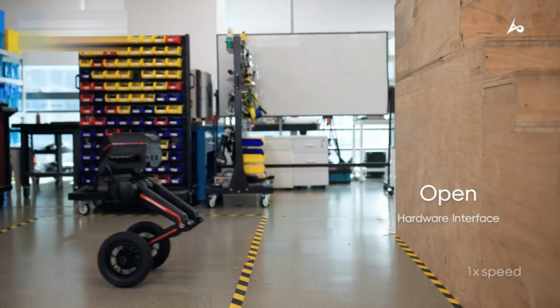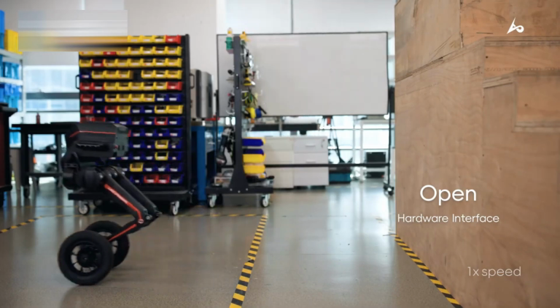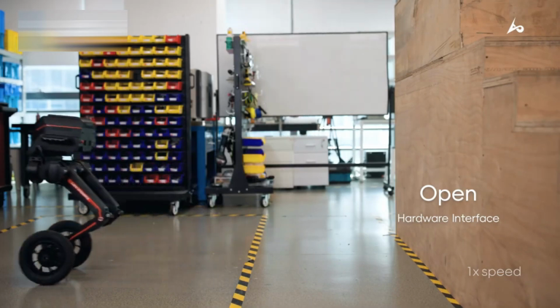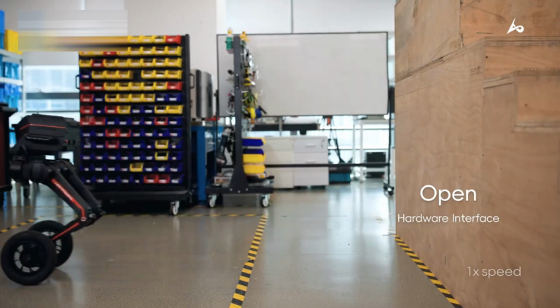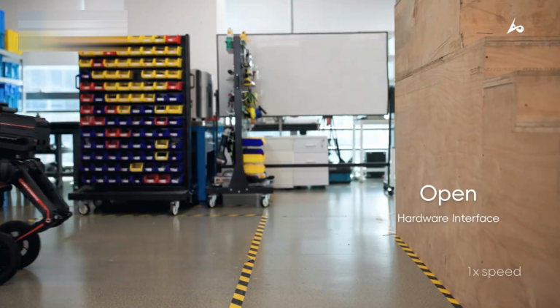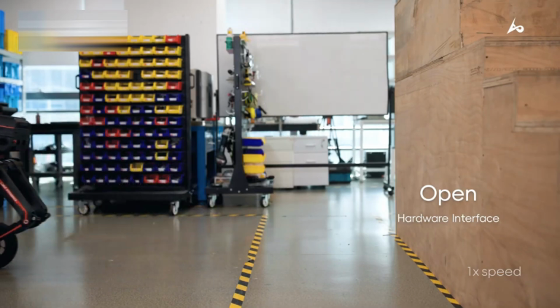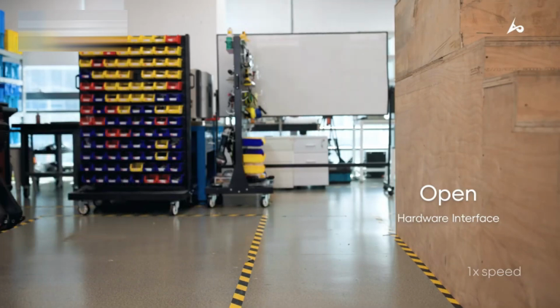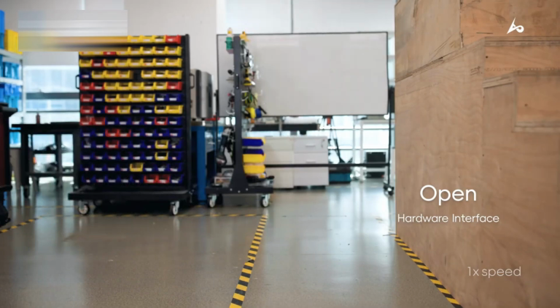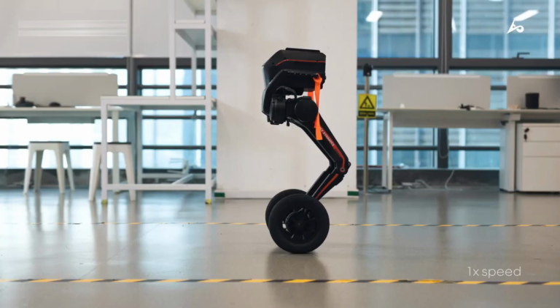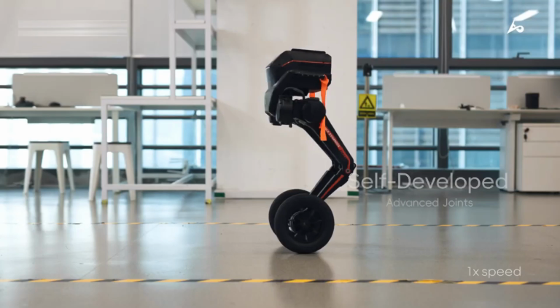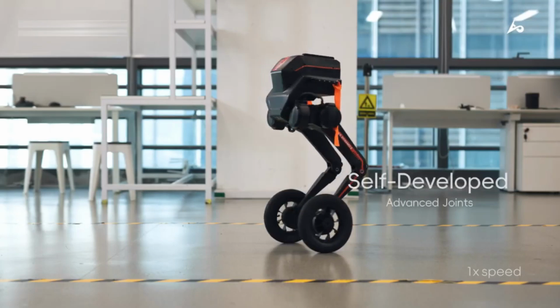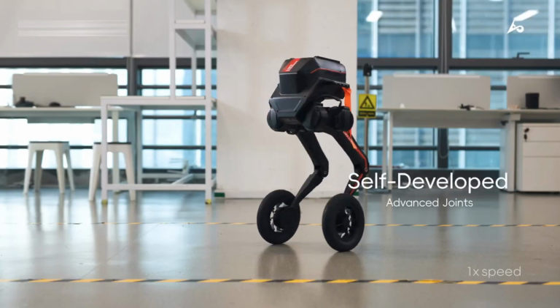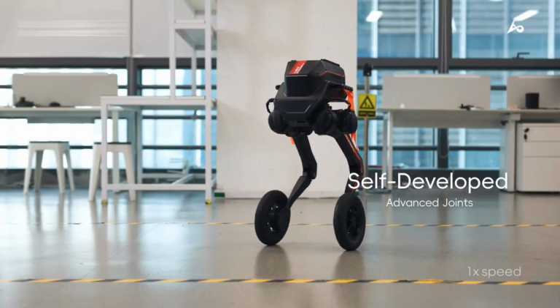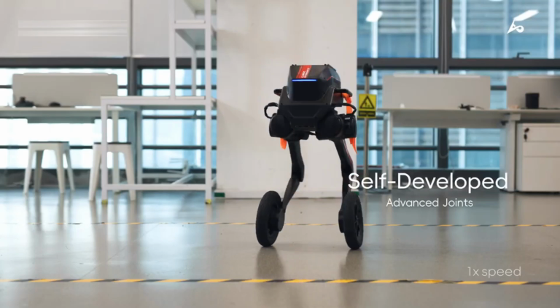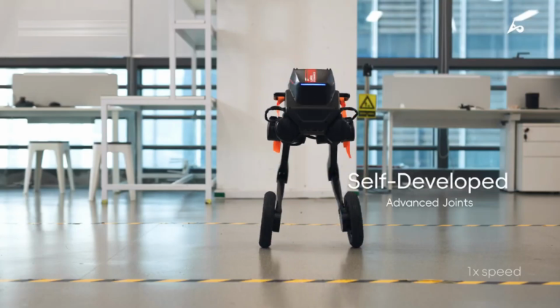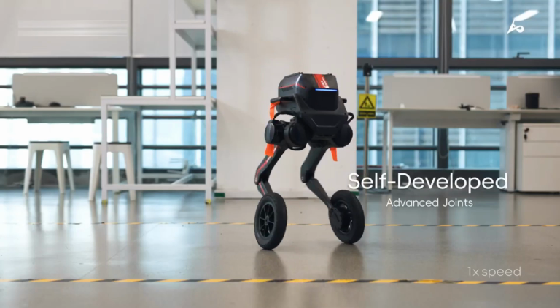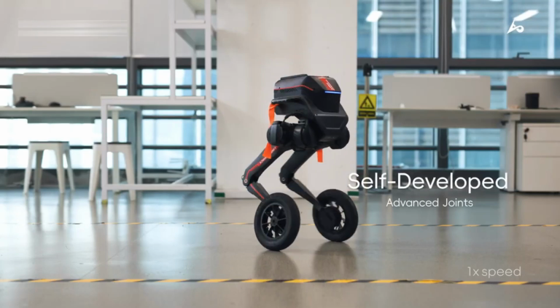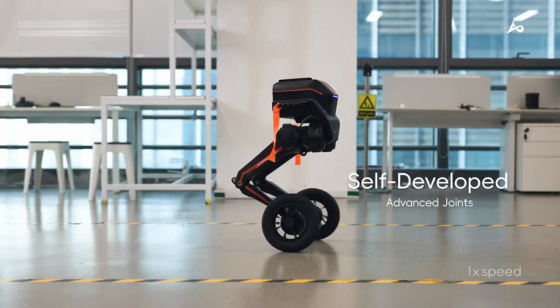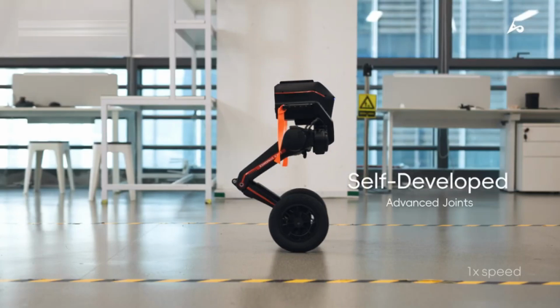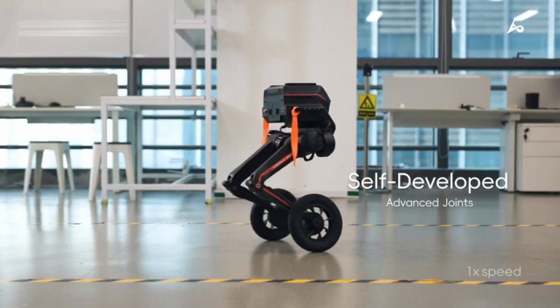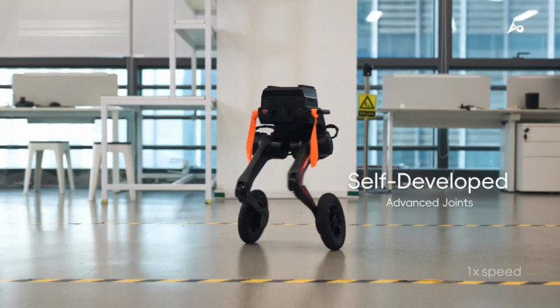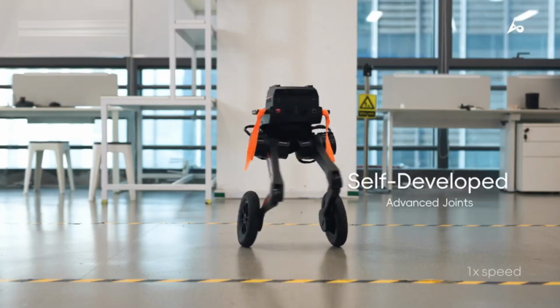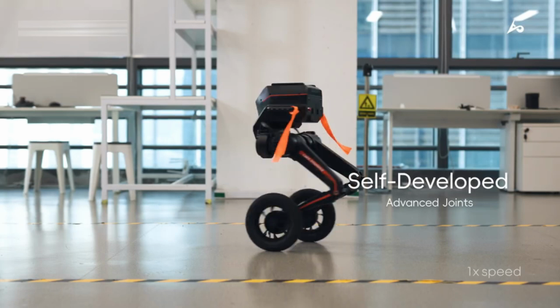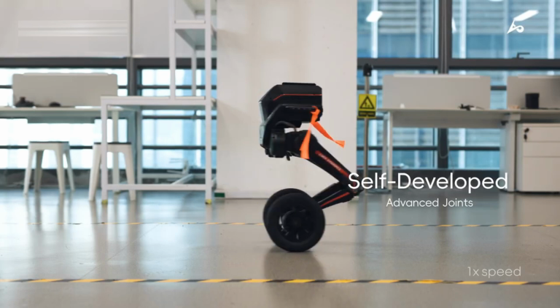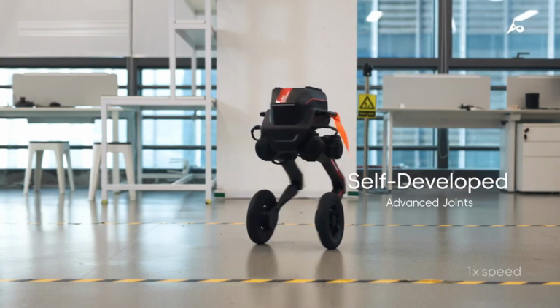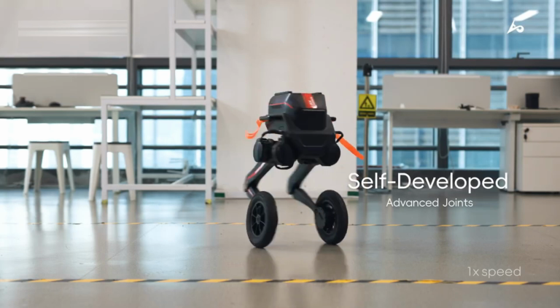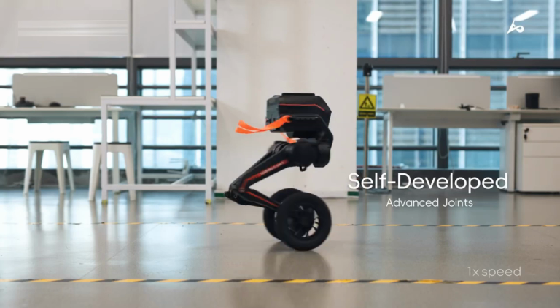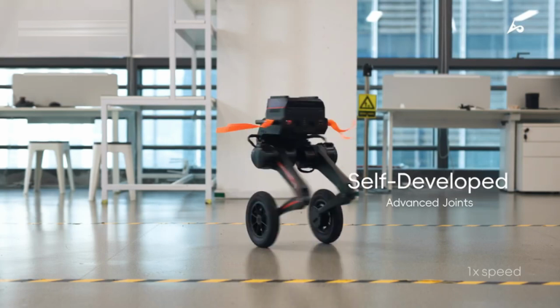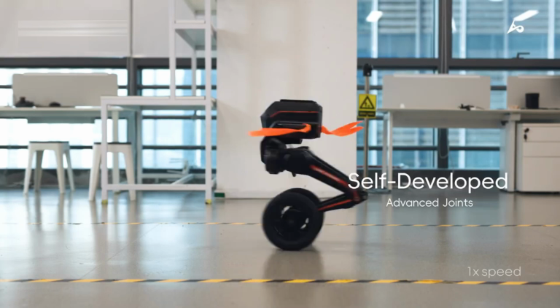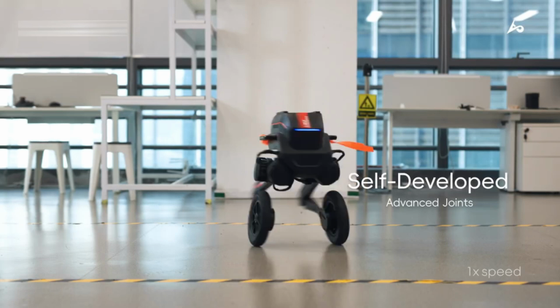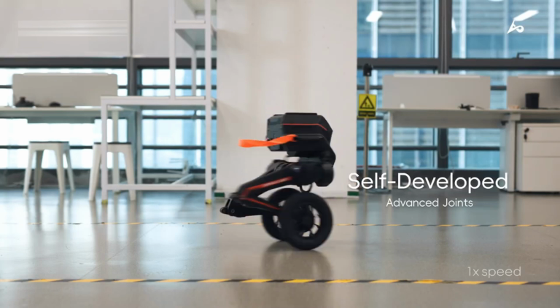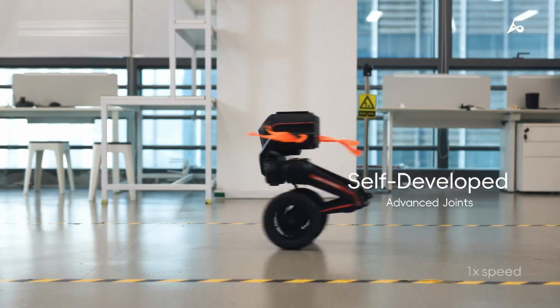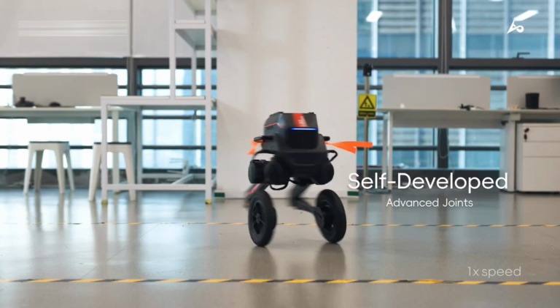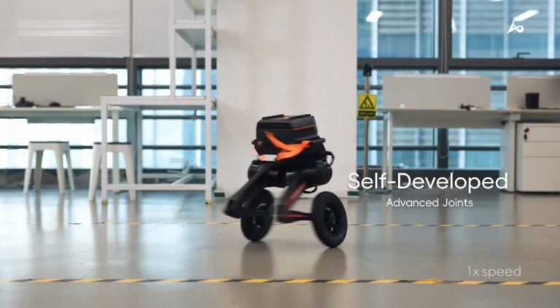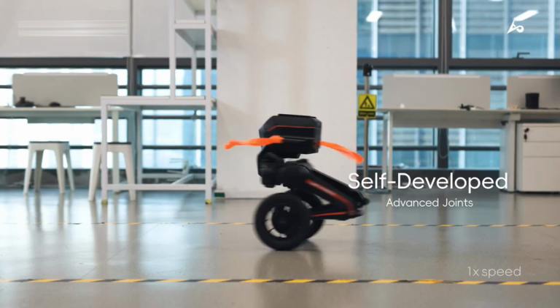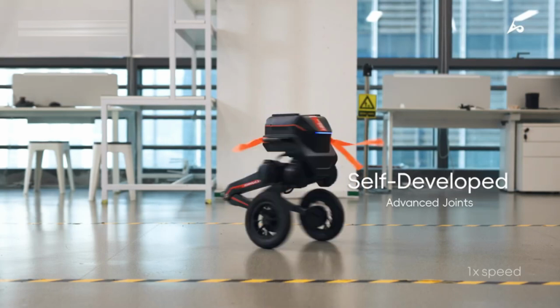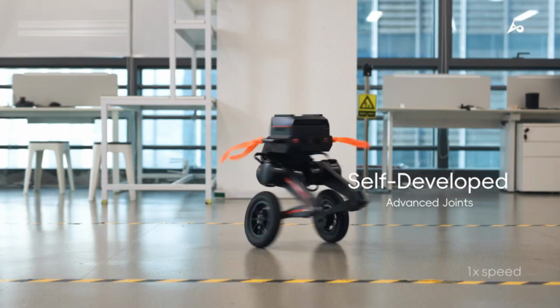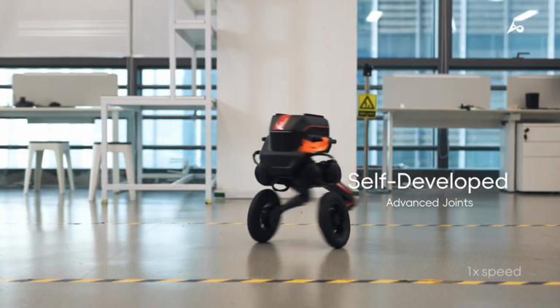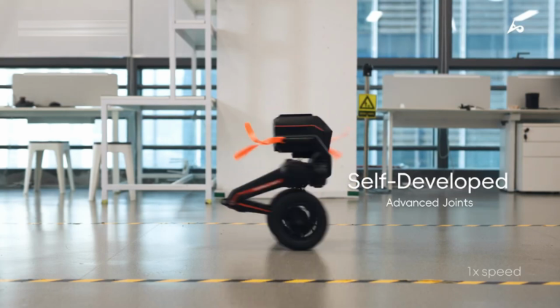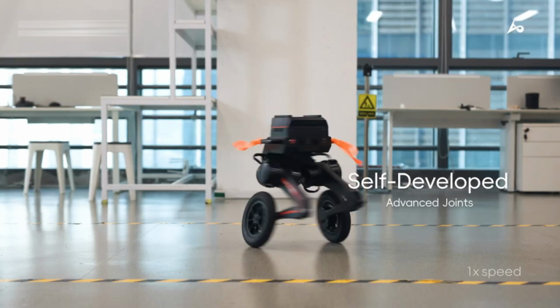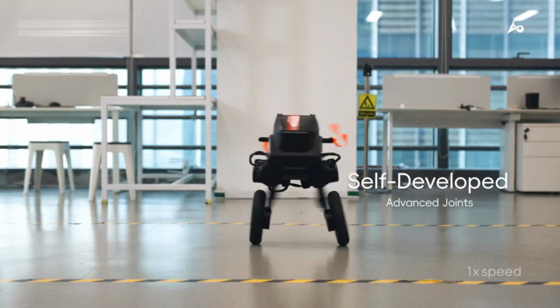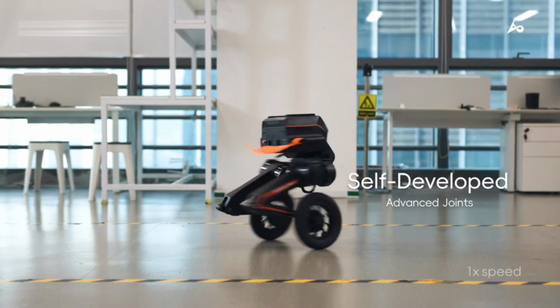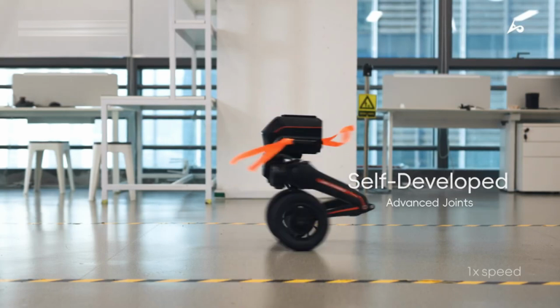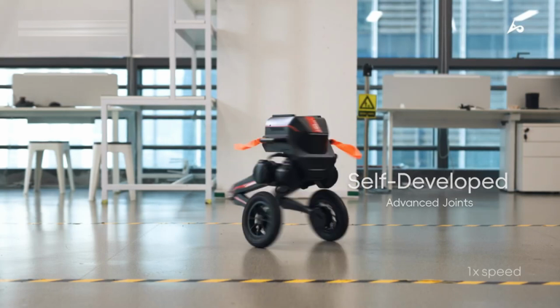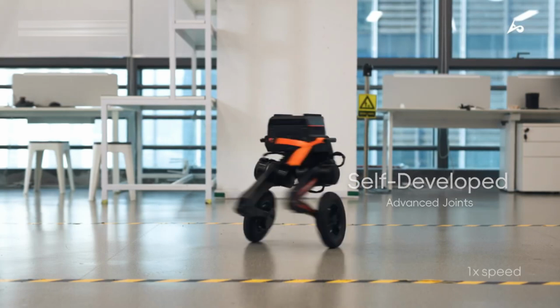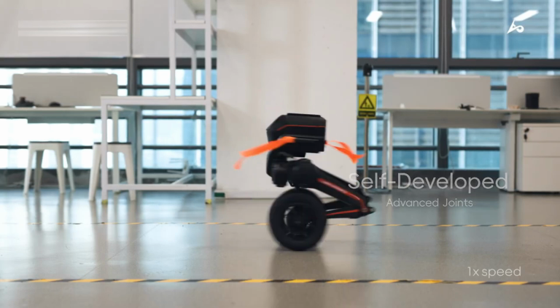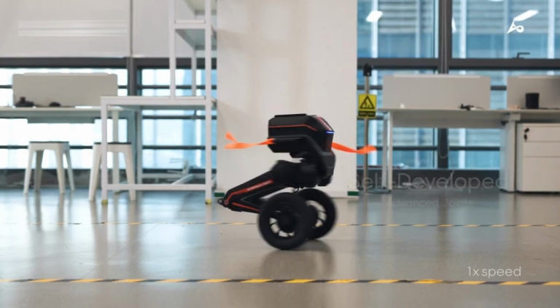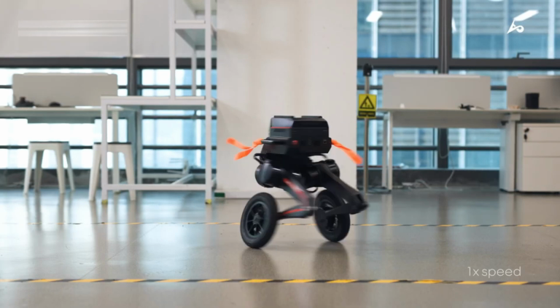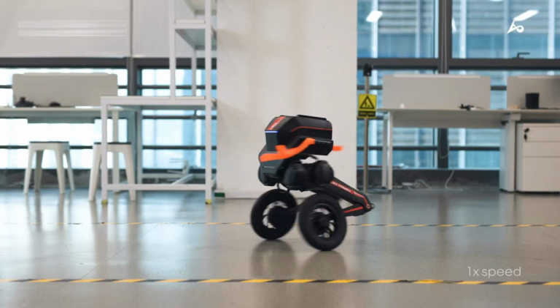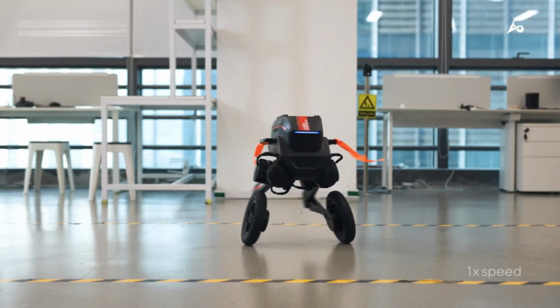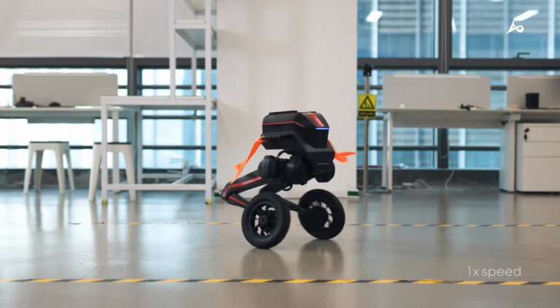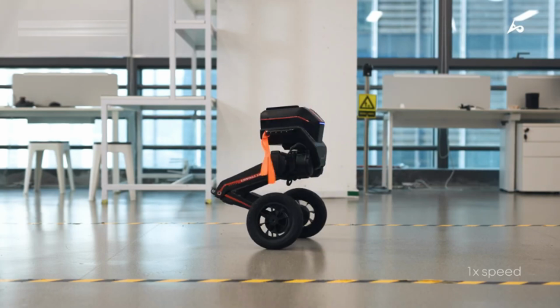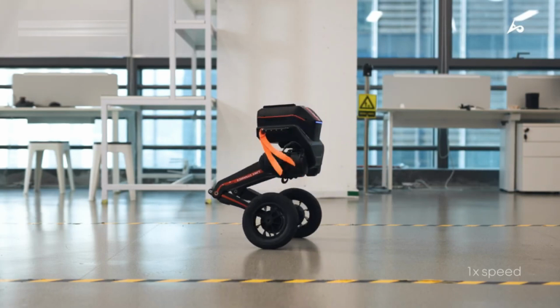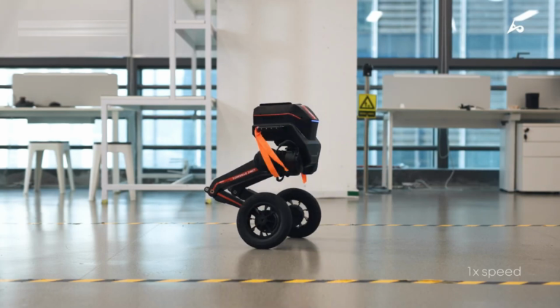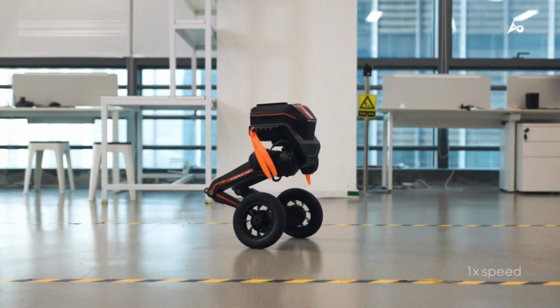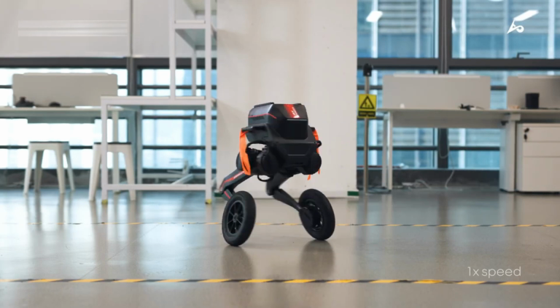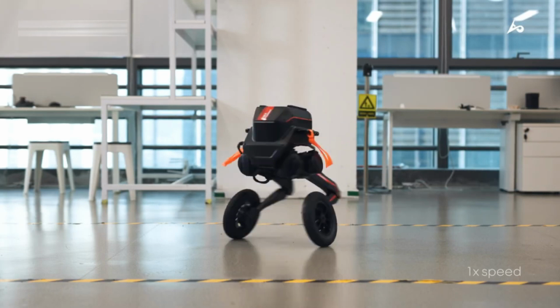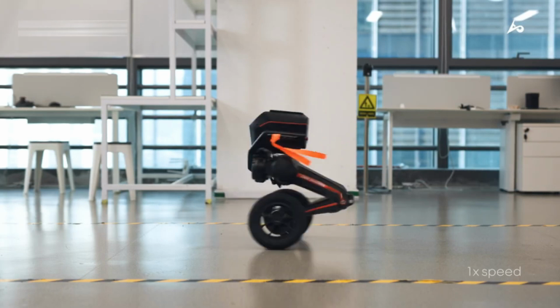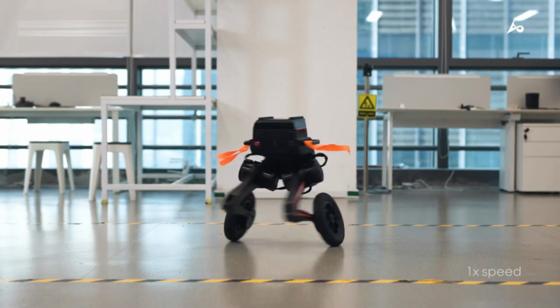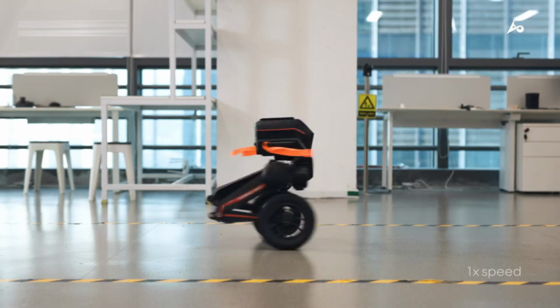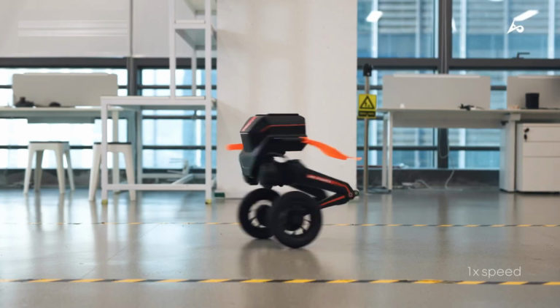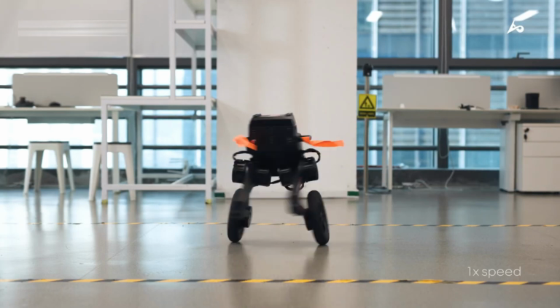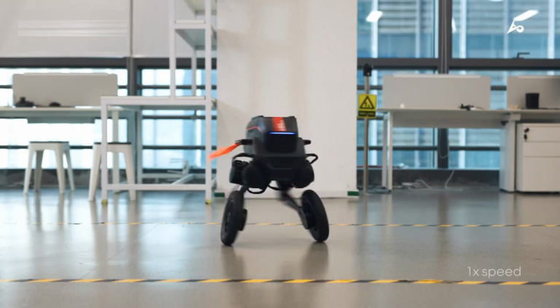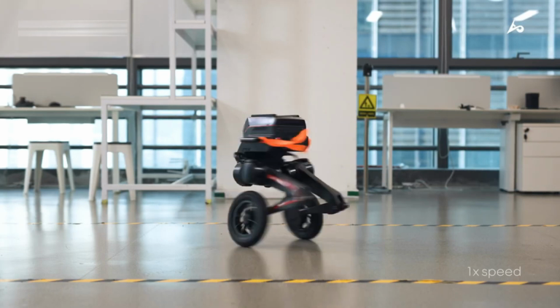Imagine a future where Tron 1 is your personal assistant or workplace companion, managing tasks with minimal human intervention.